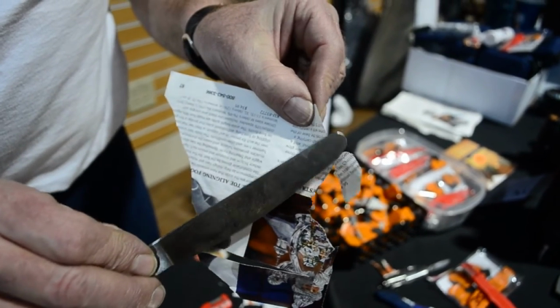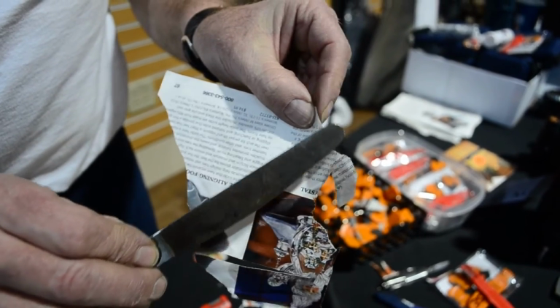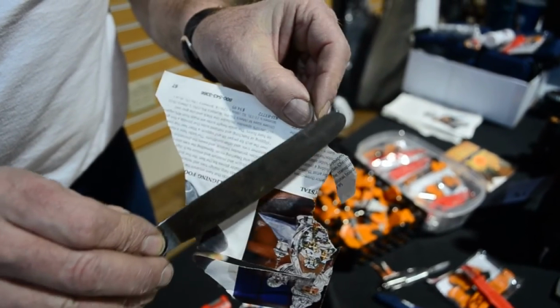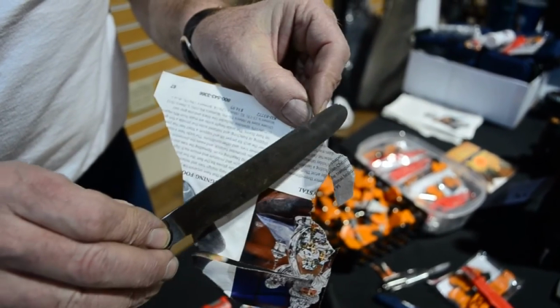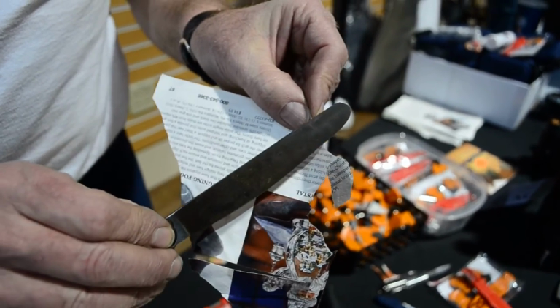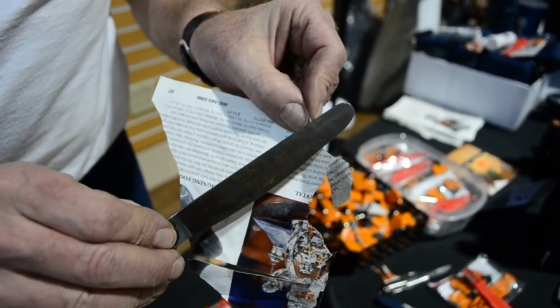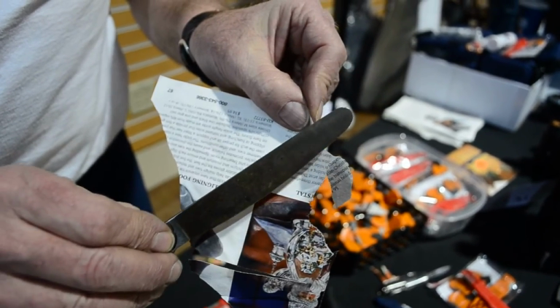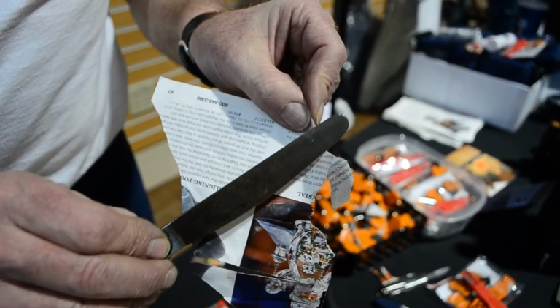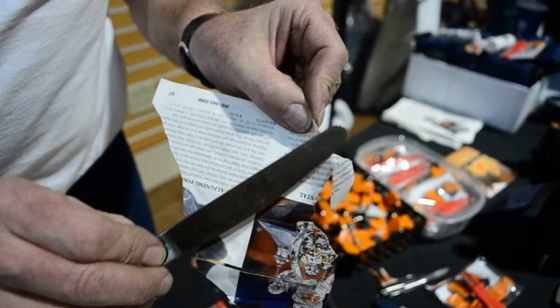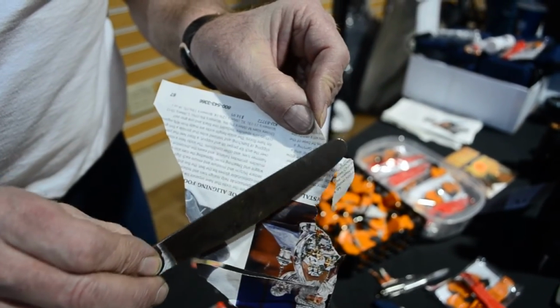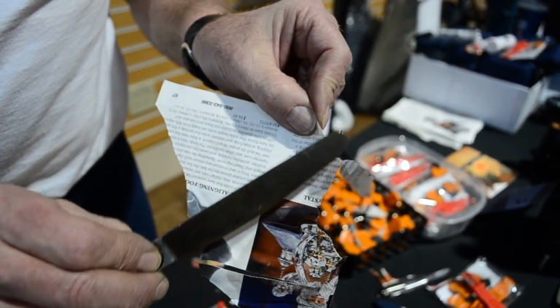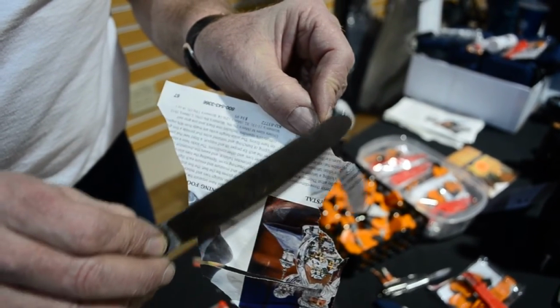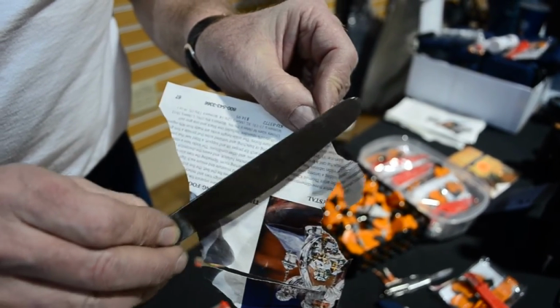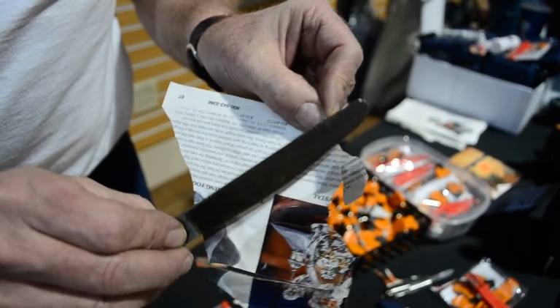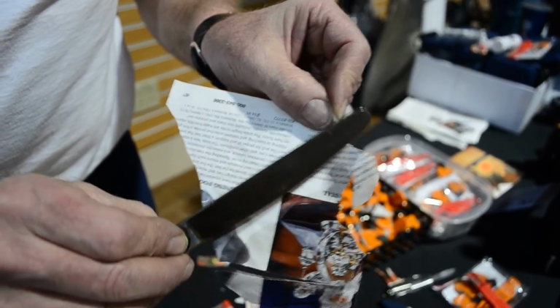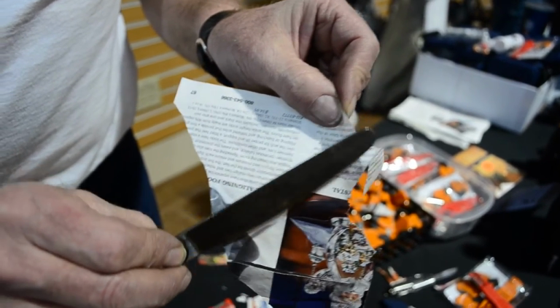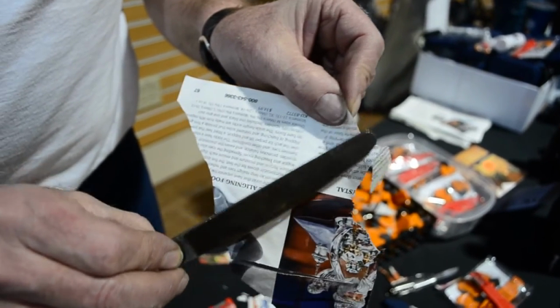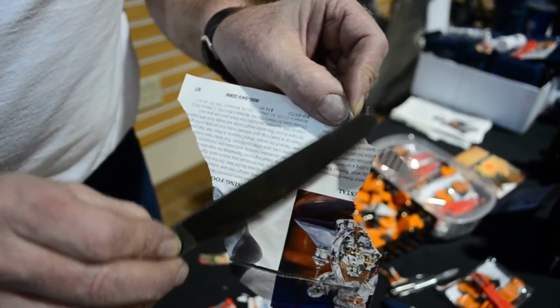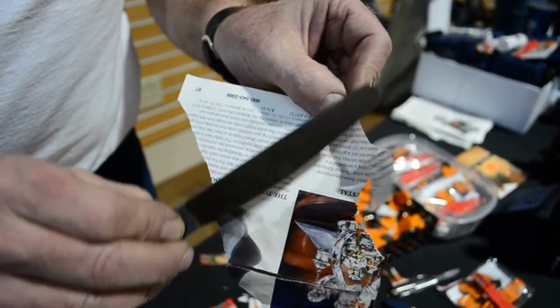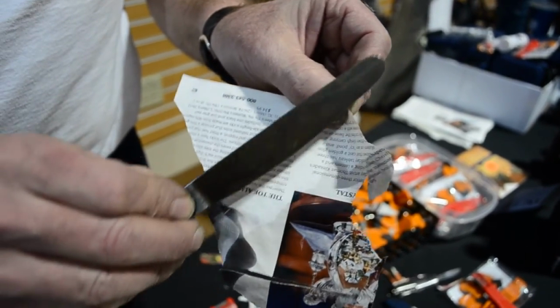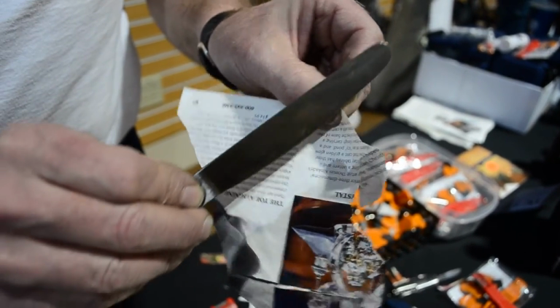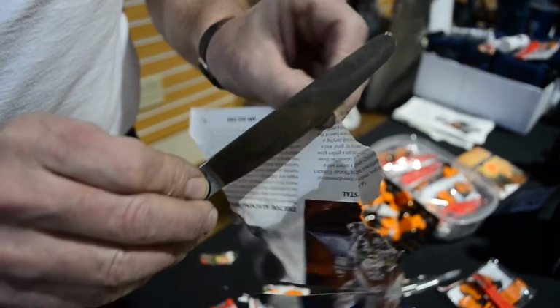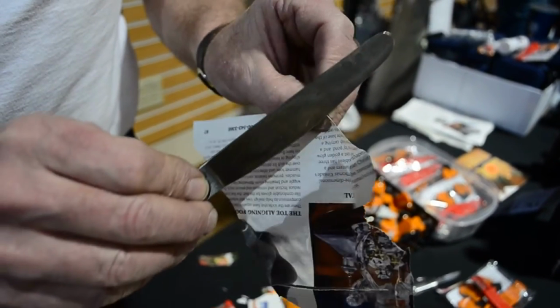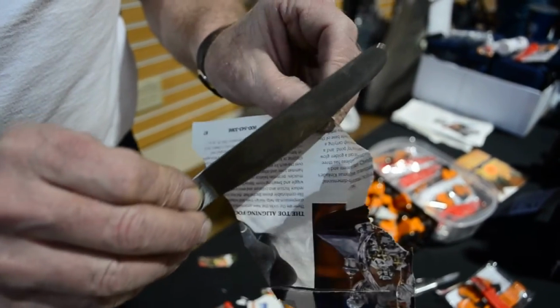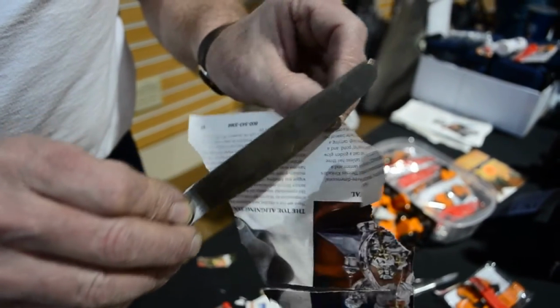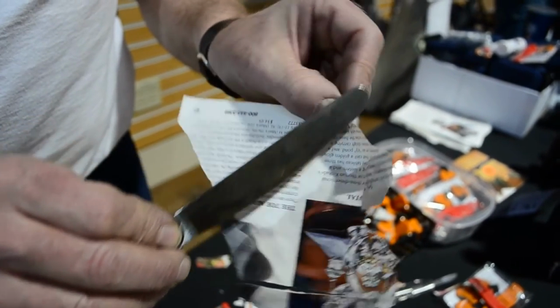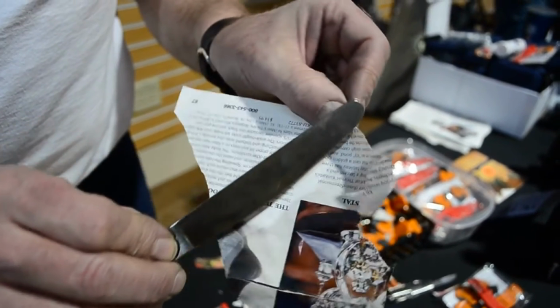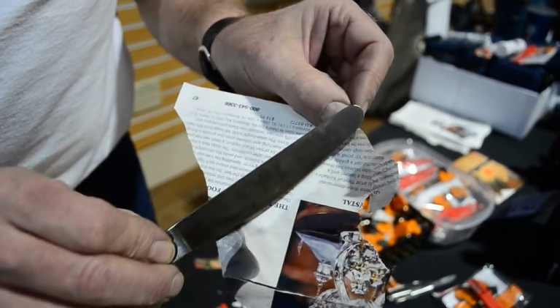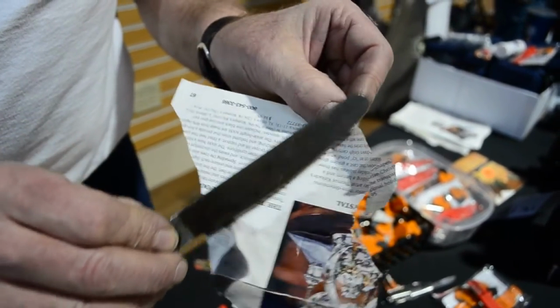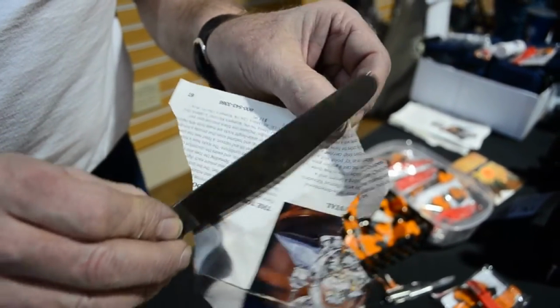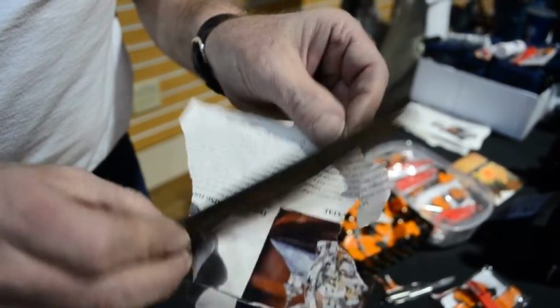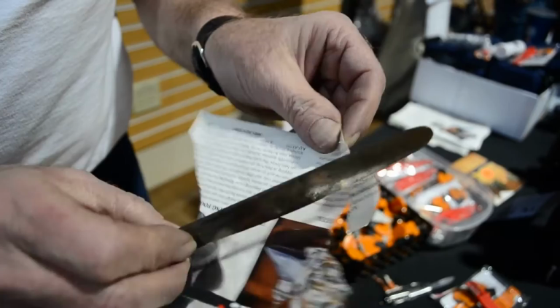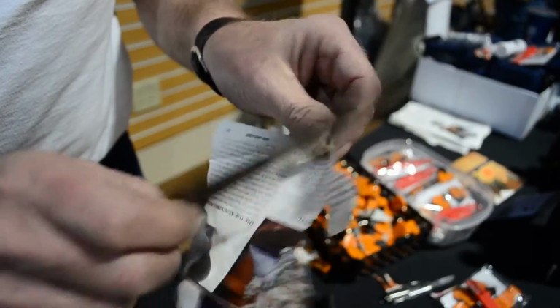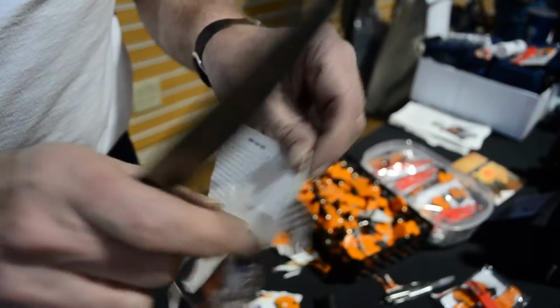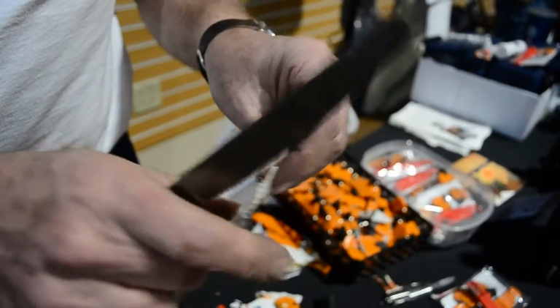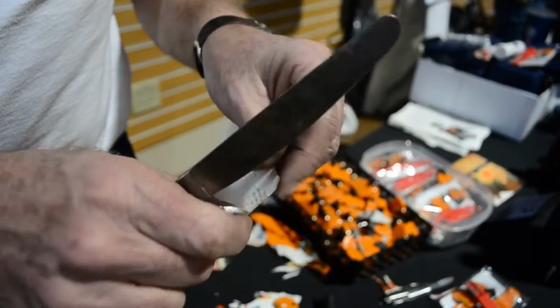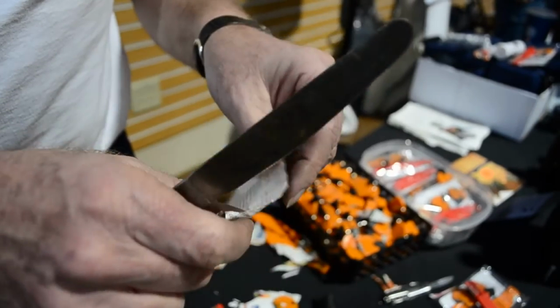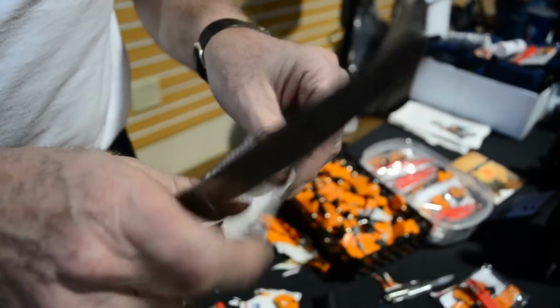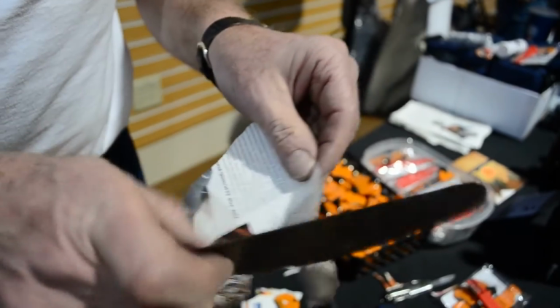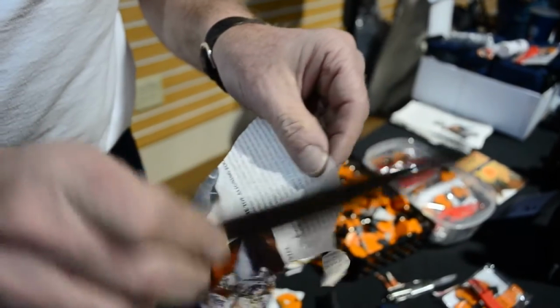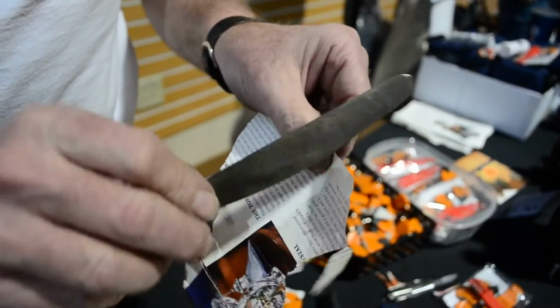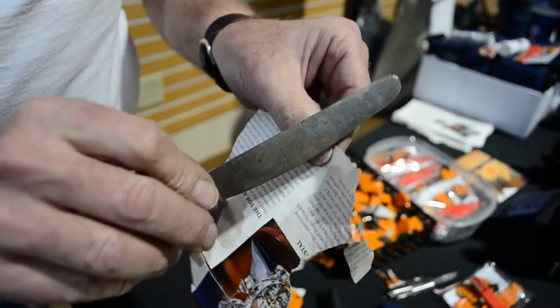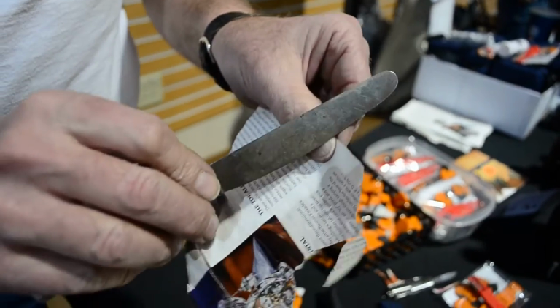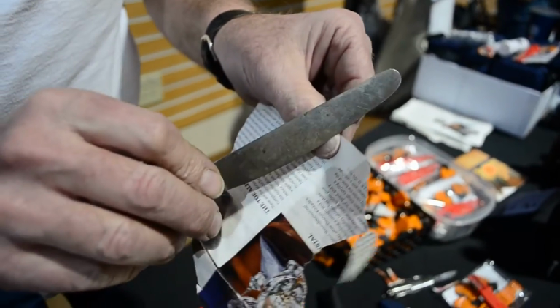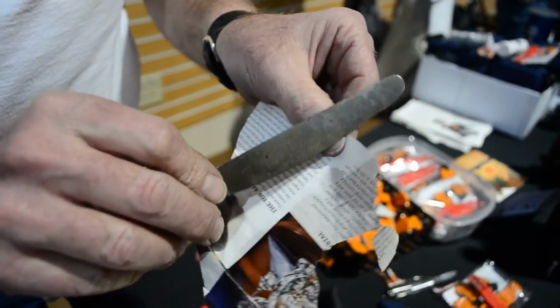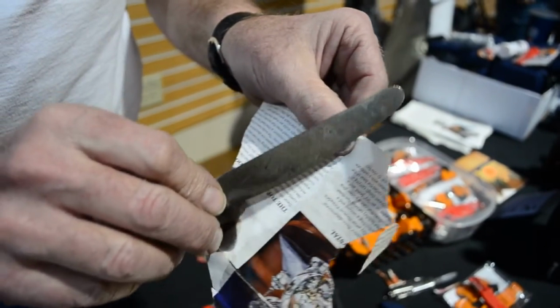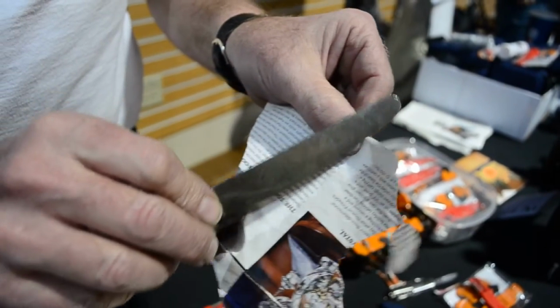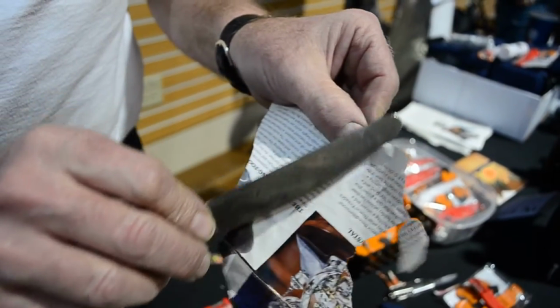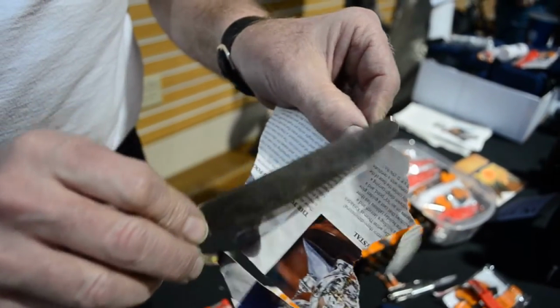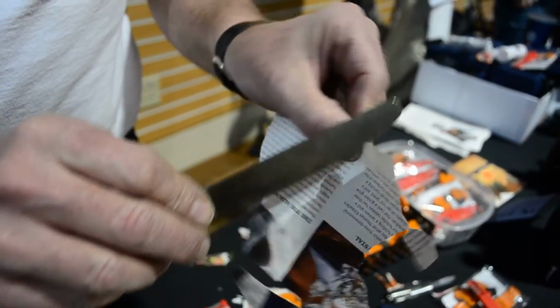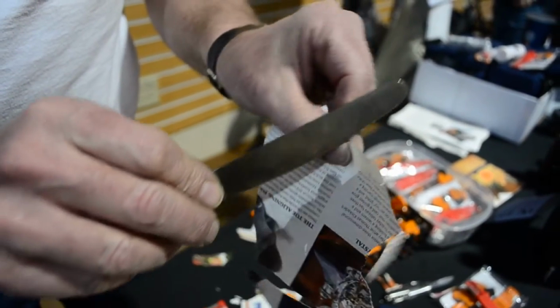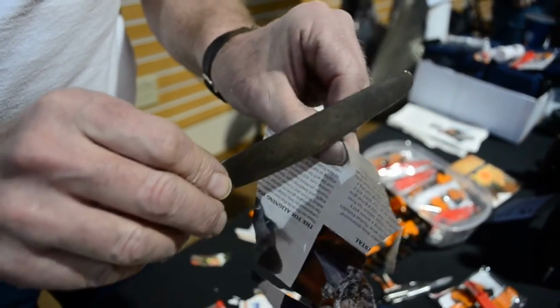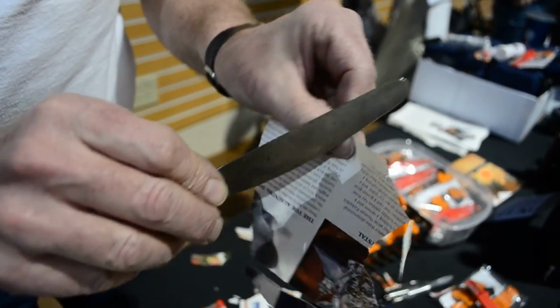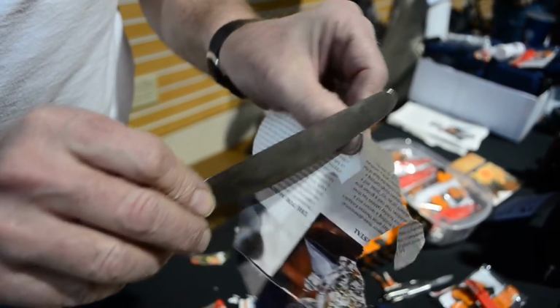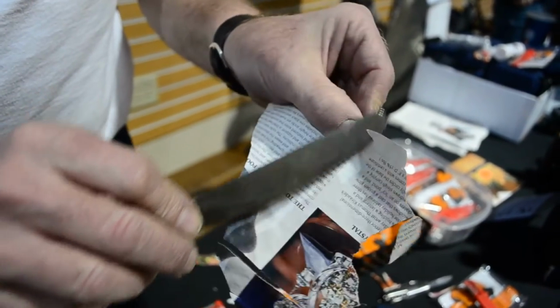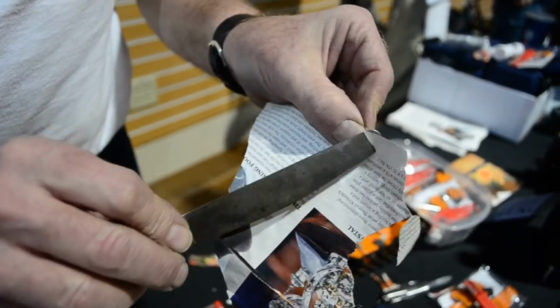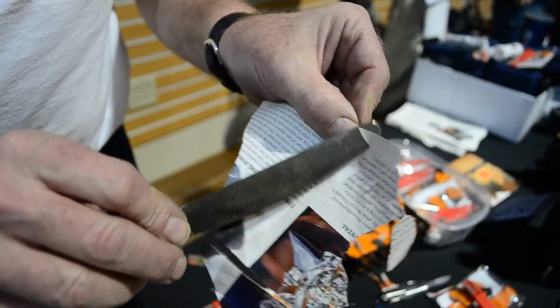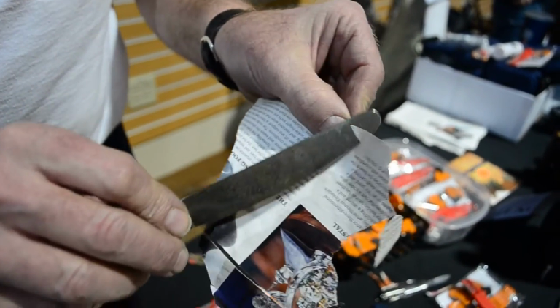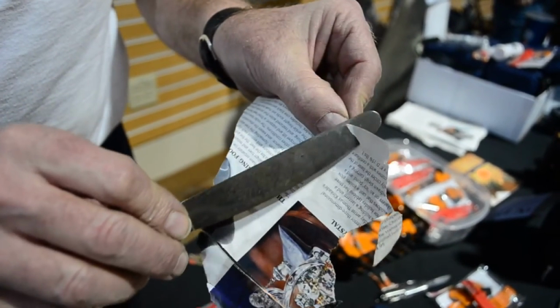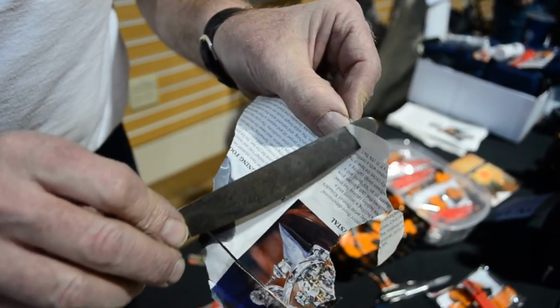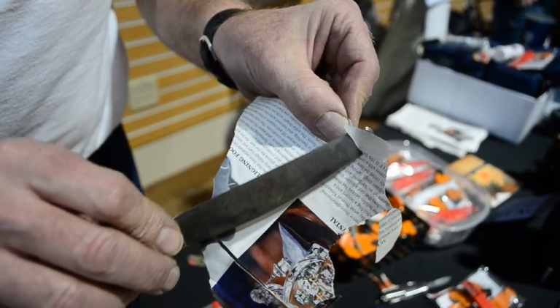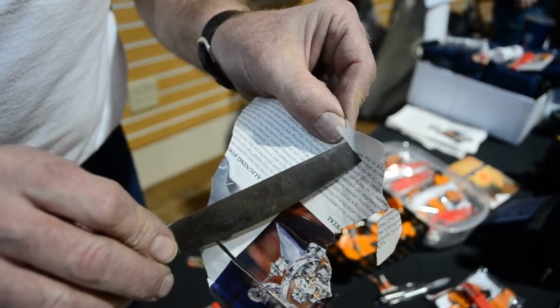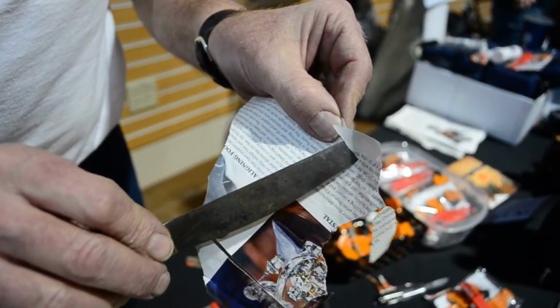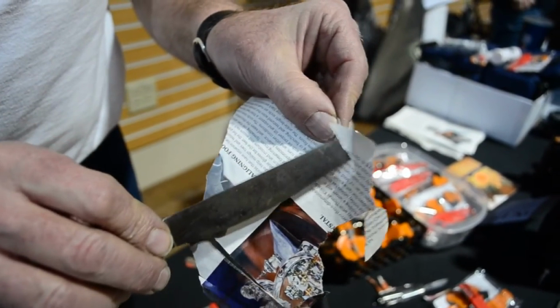That's sharp. It's not as sharp as a razor blade, but for a butter knife, that's sharp.